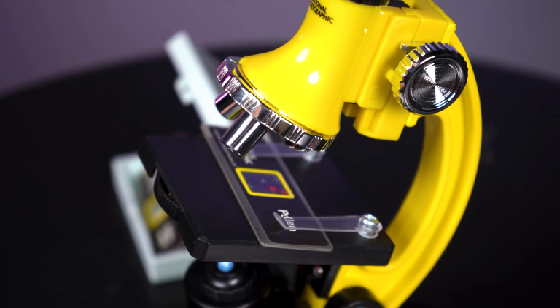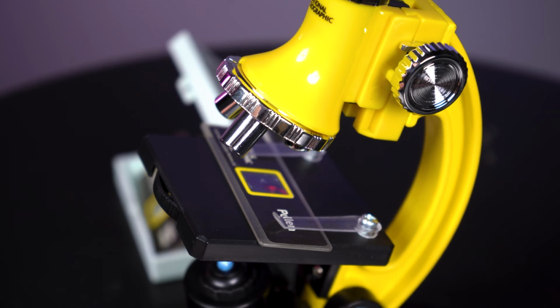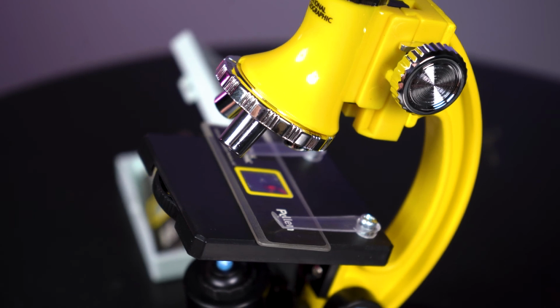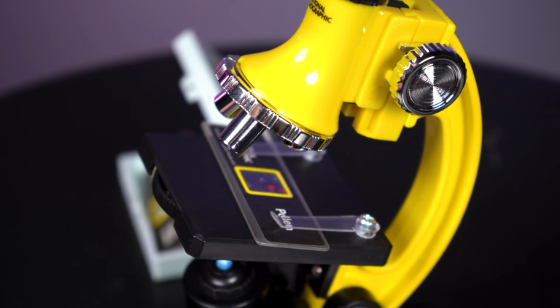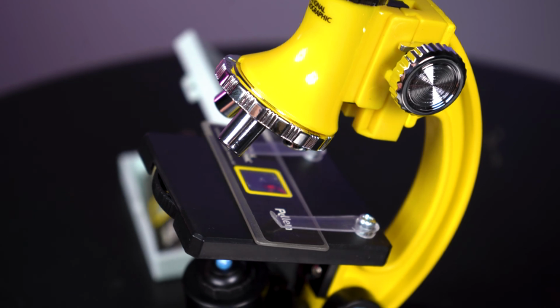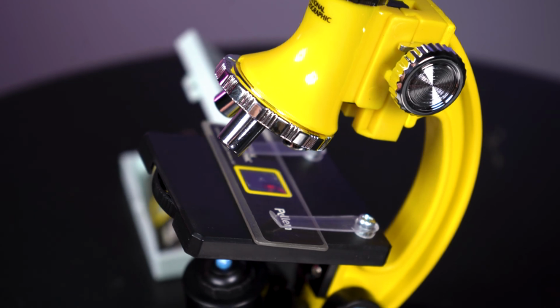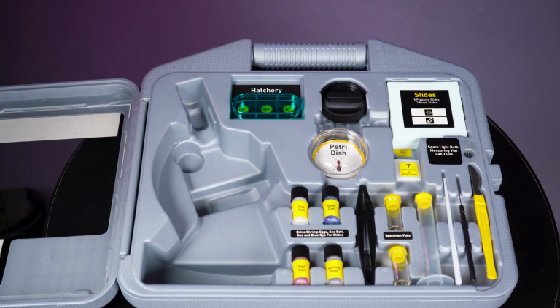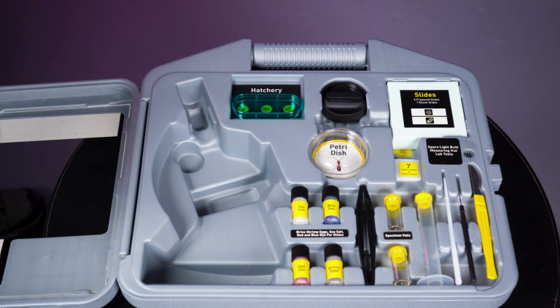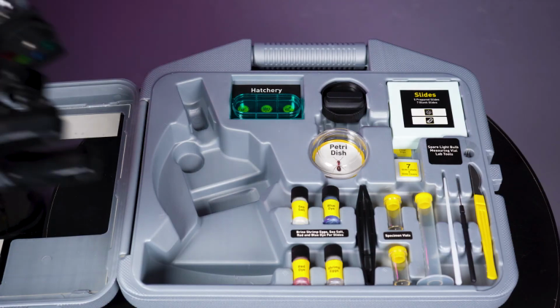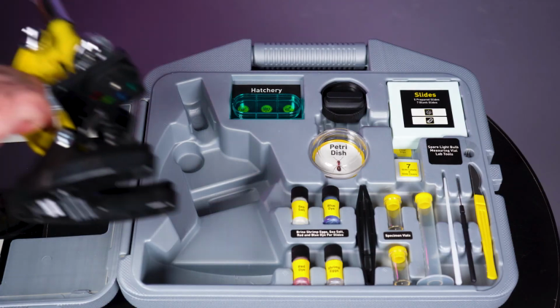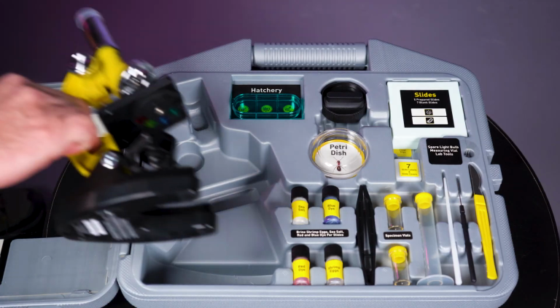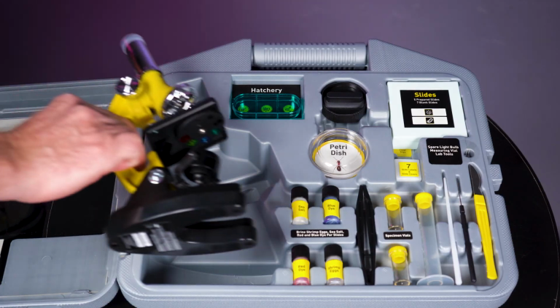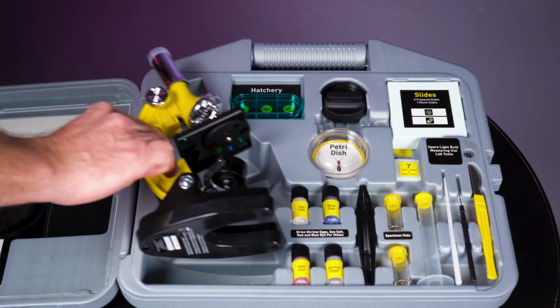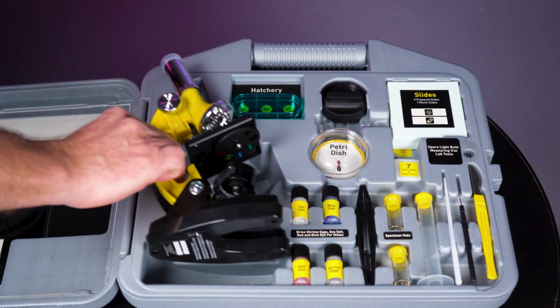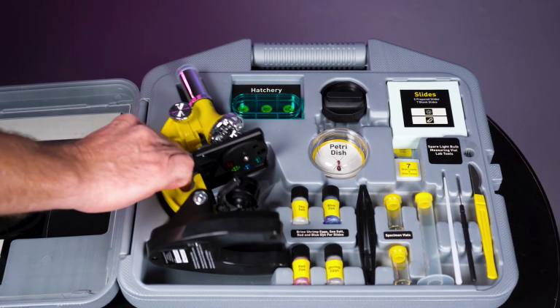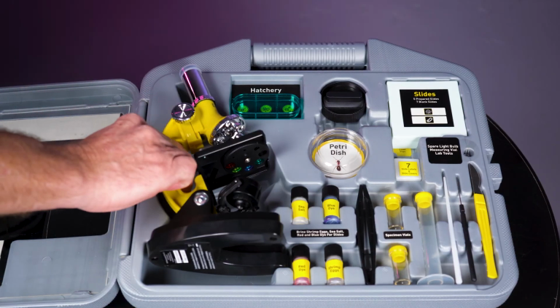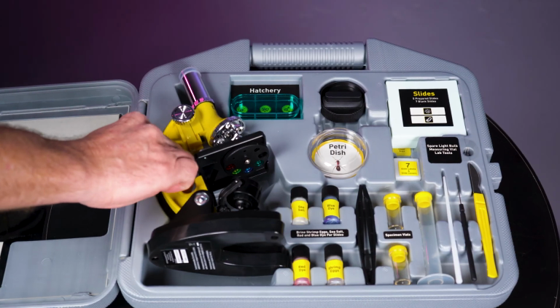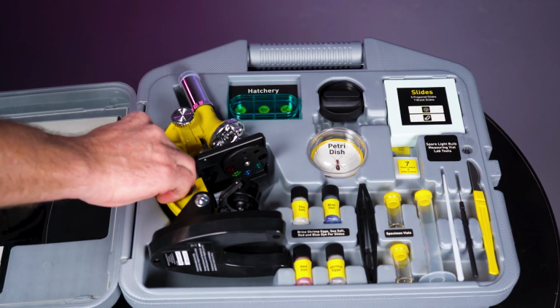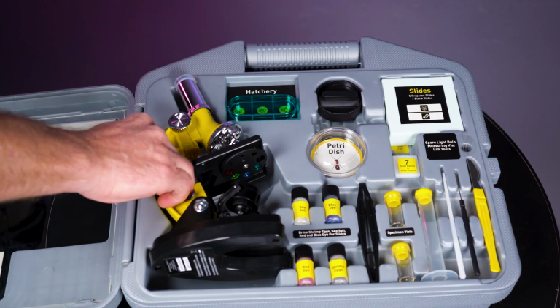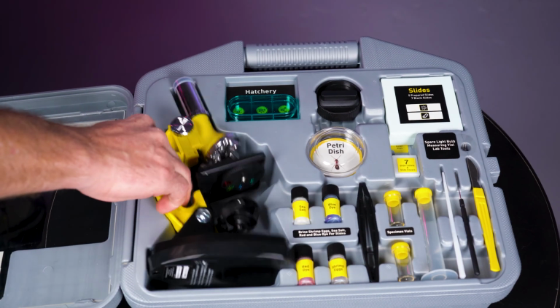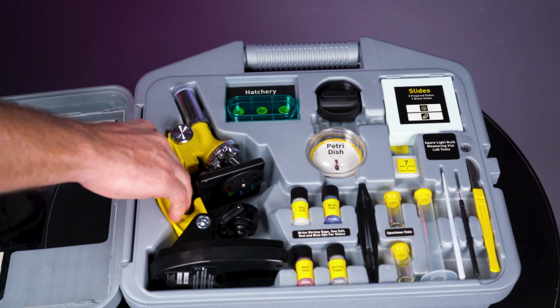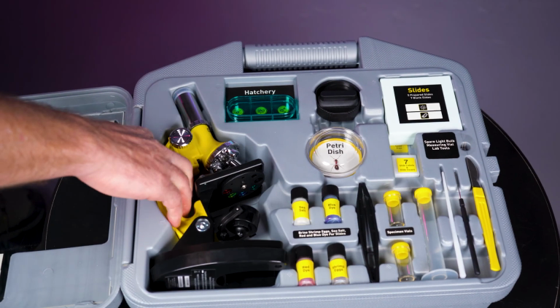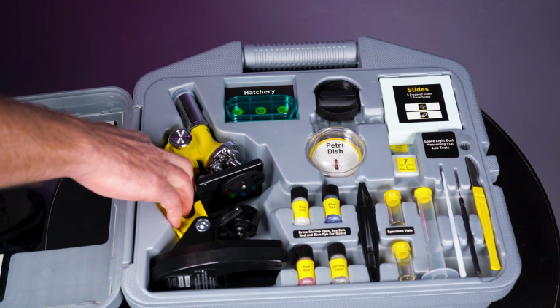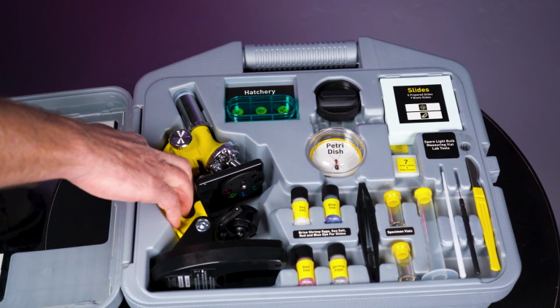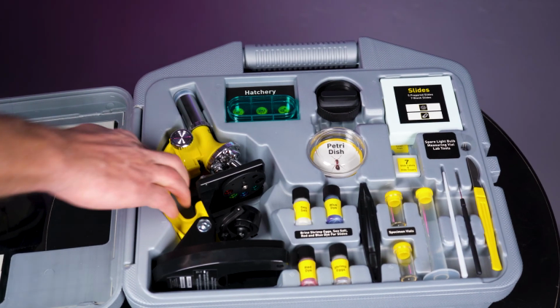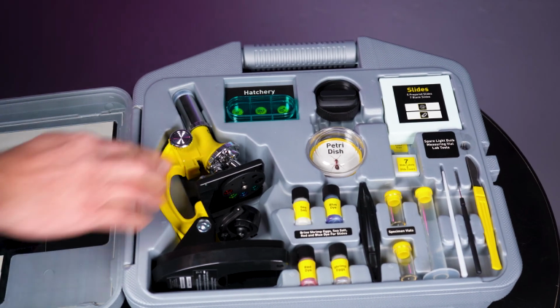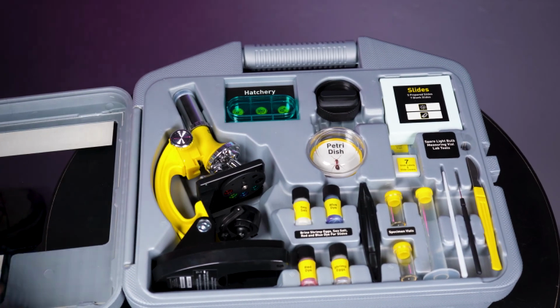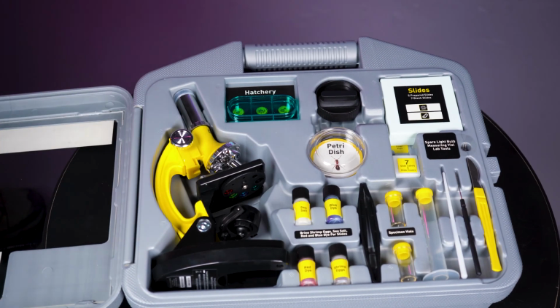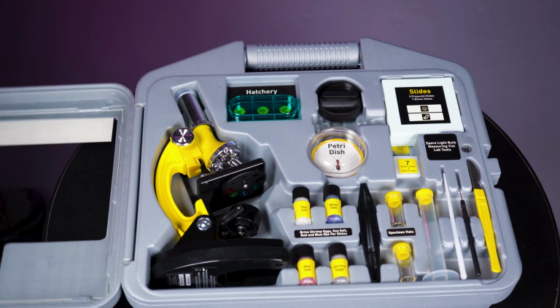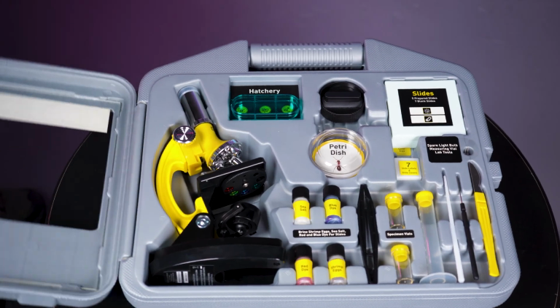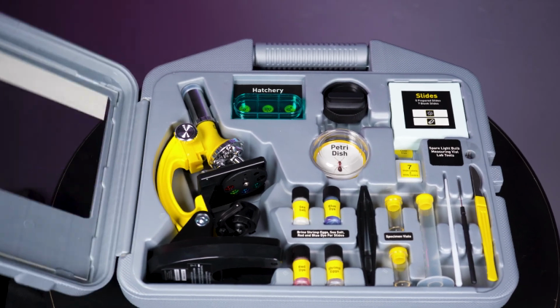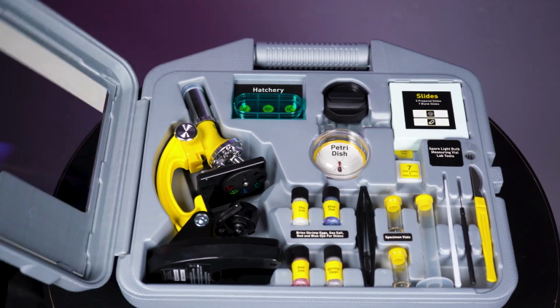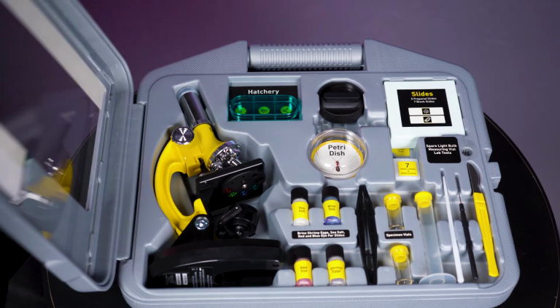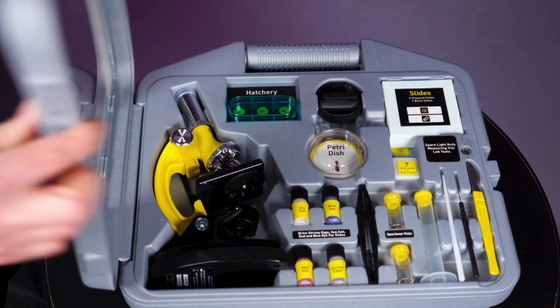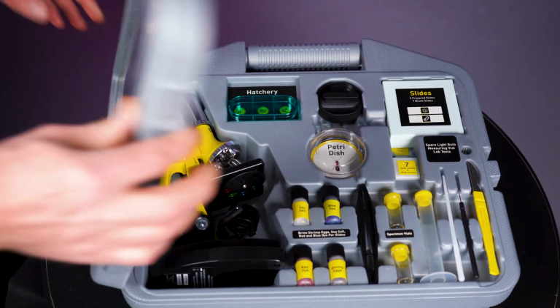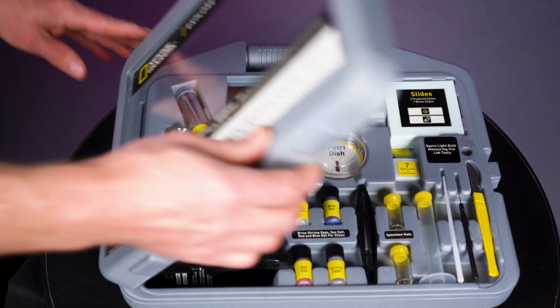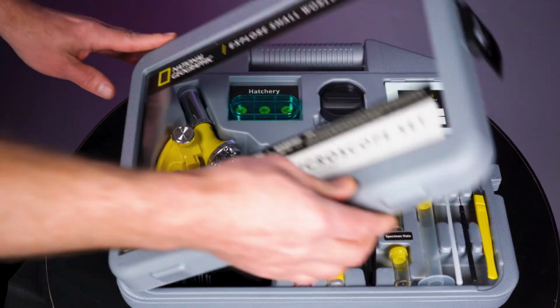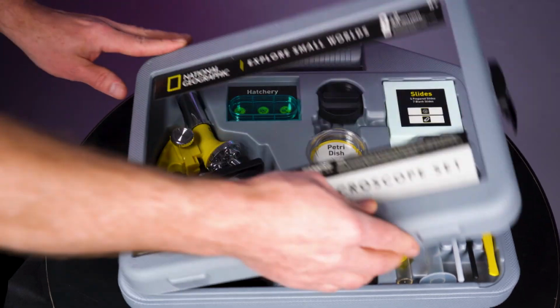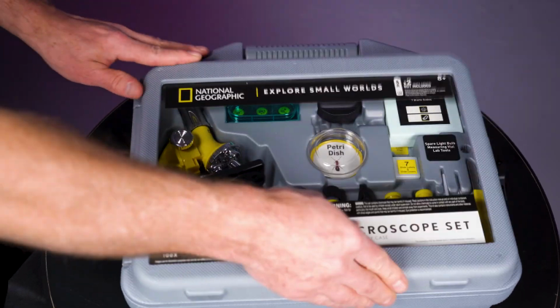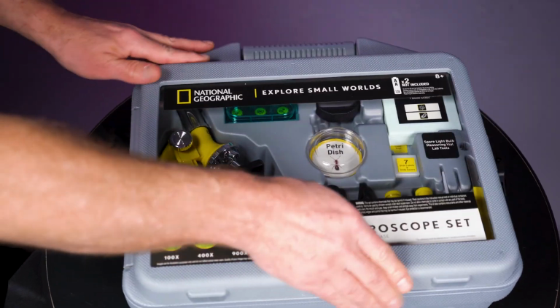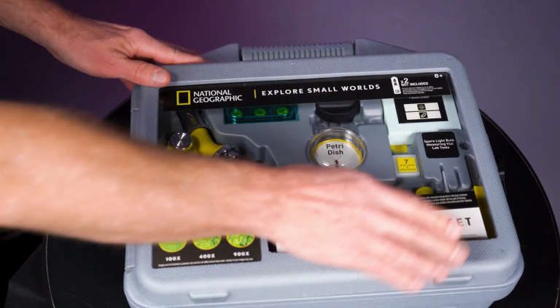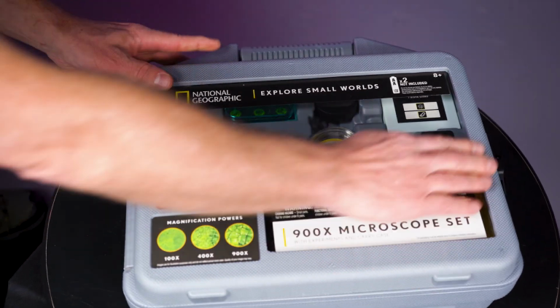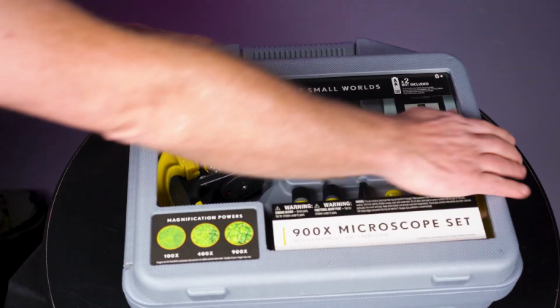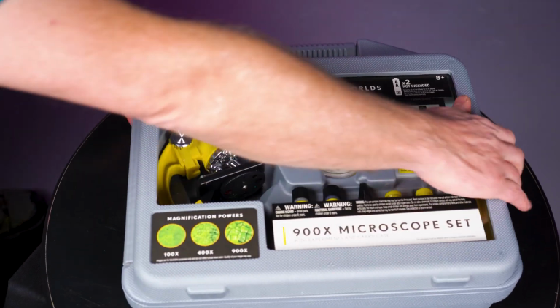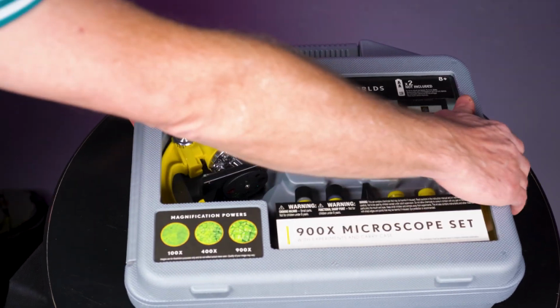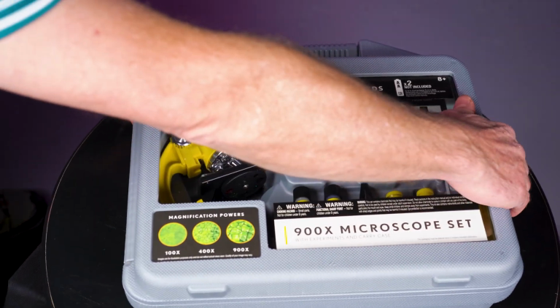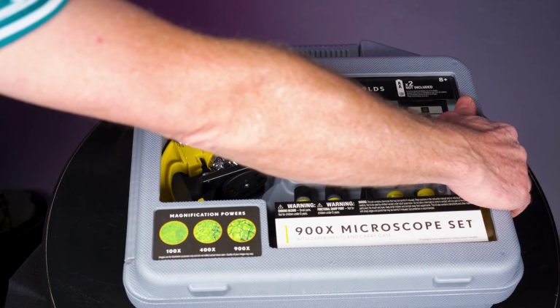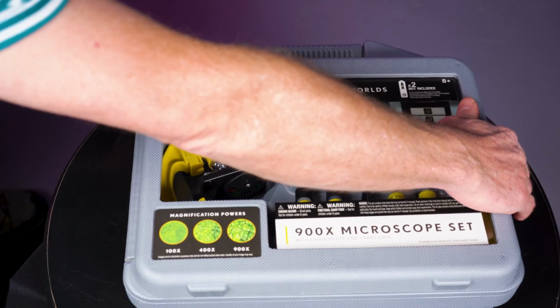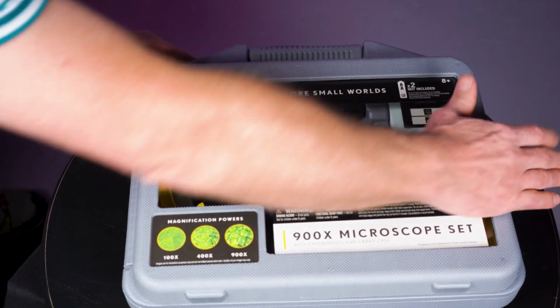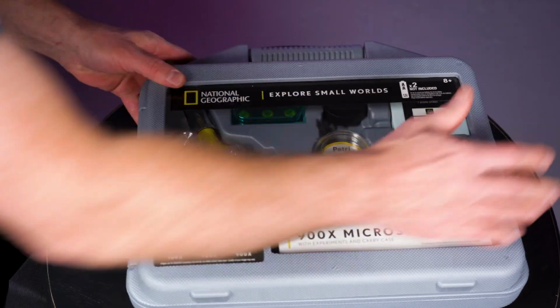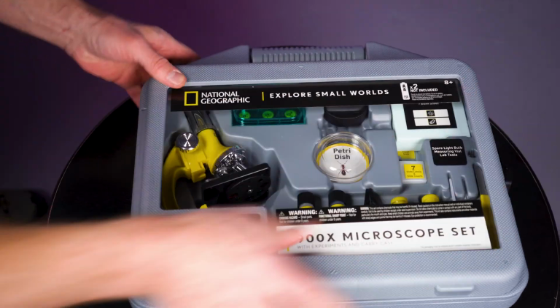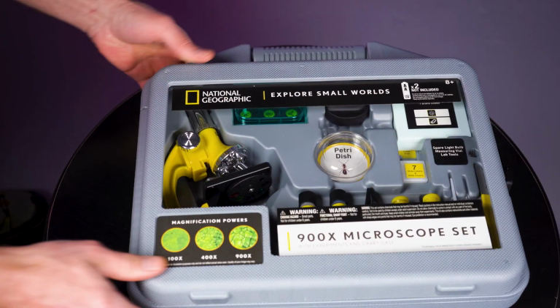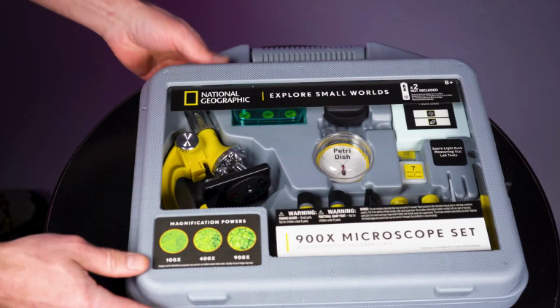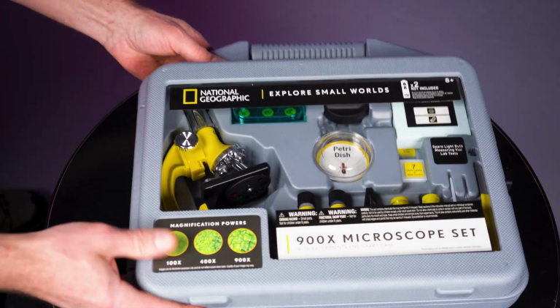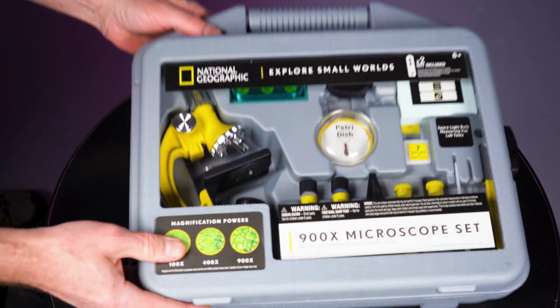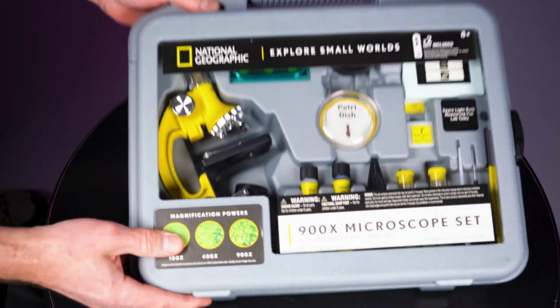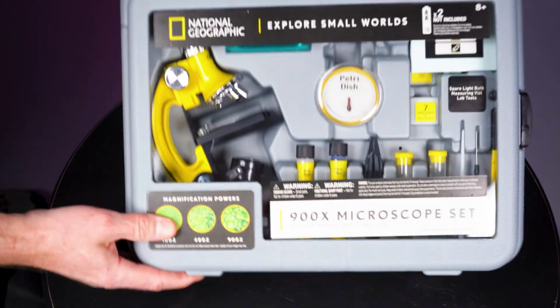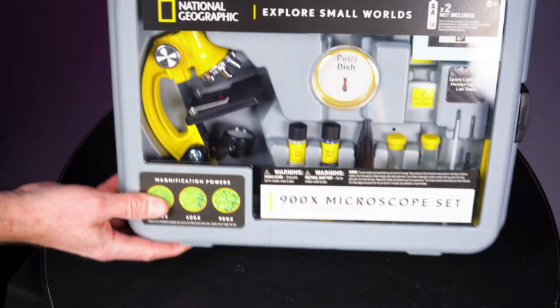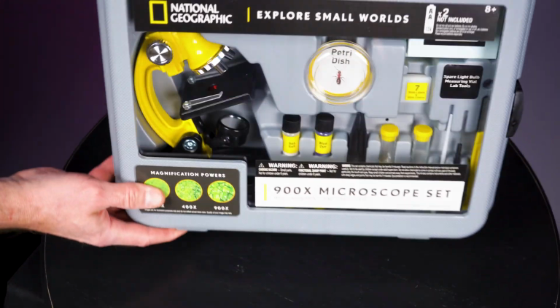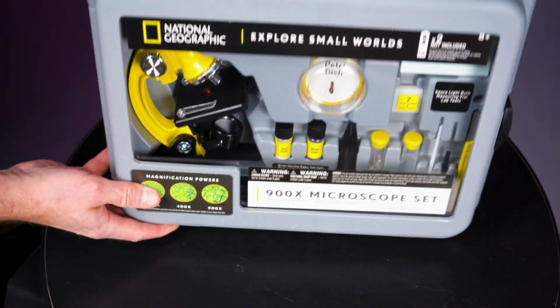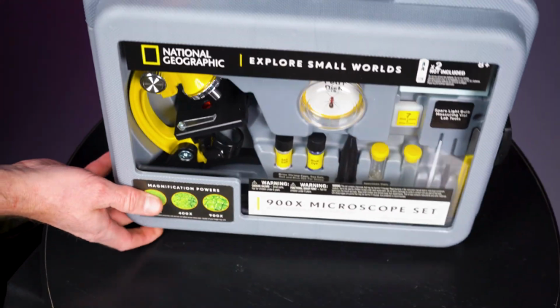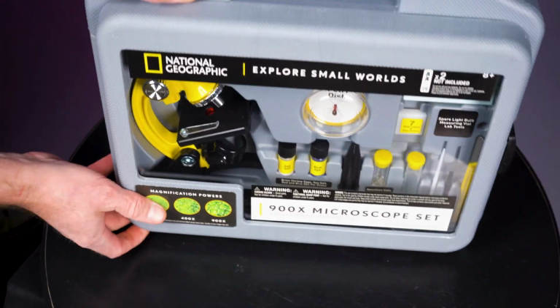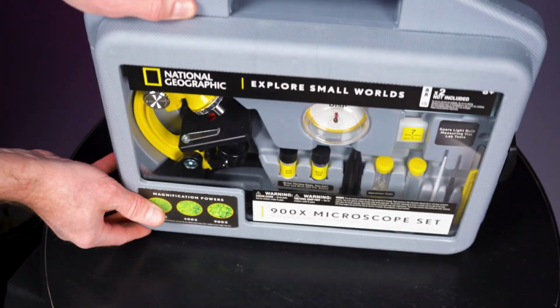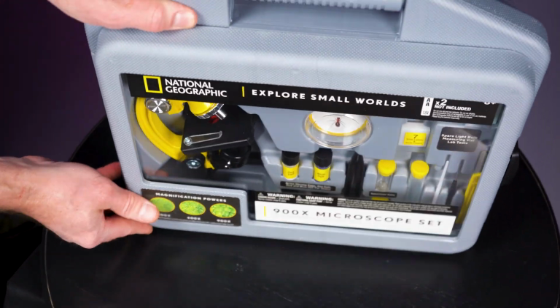The microscope set has a durable hard storage case, perfect for STEM education, school projects, or even a little forensic fun.